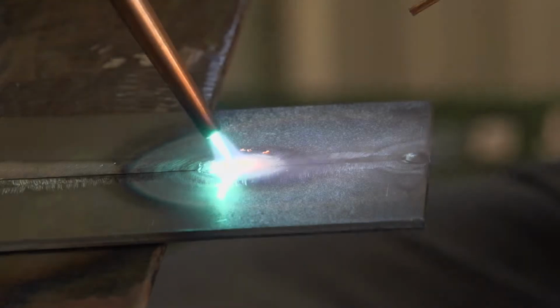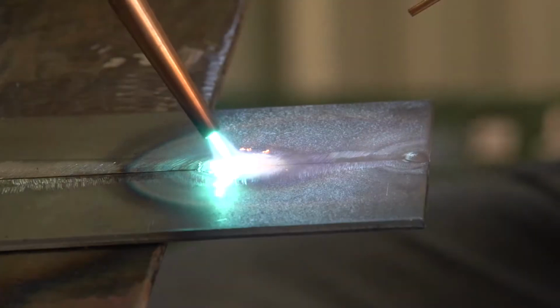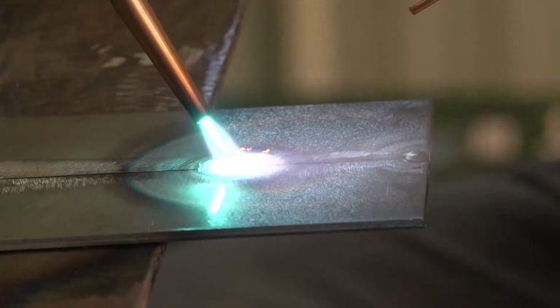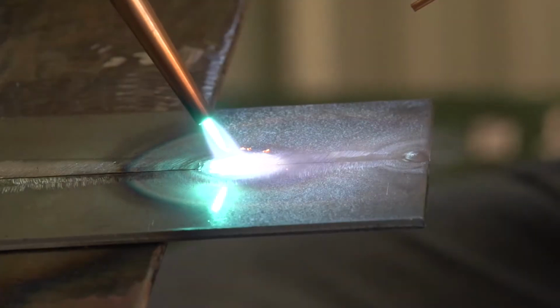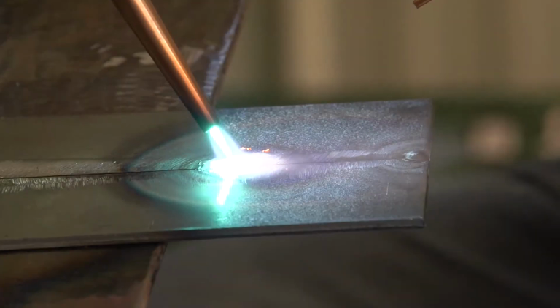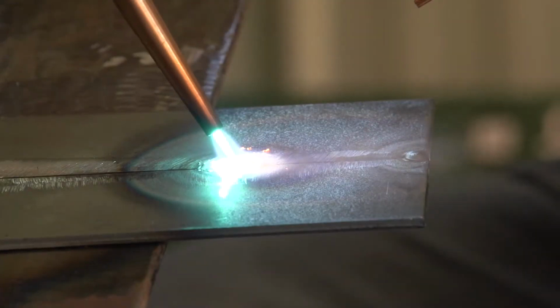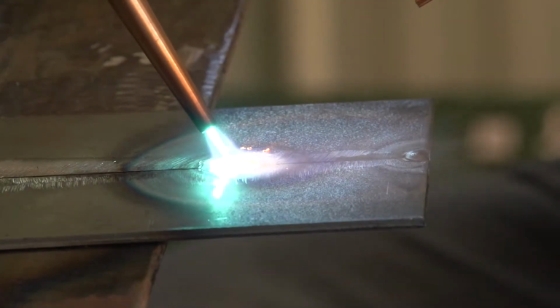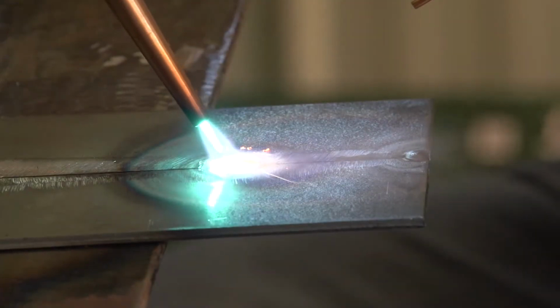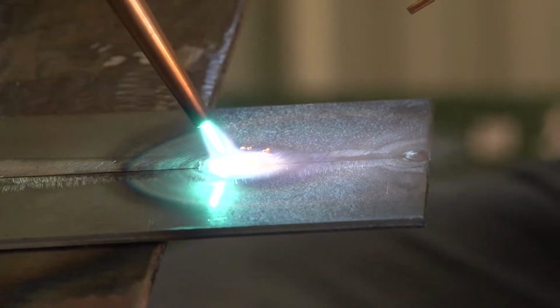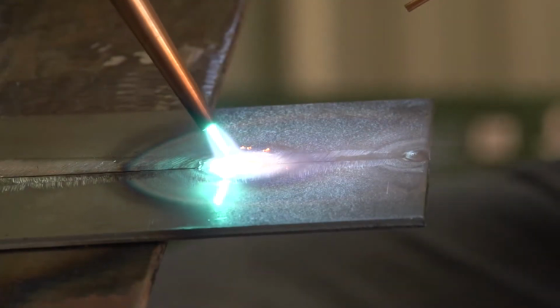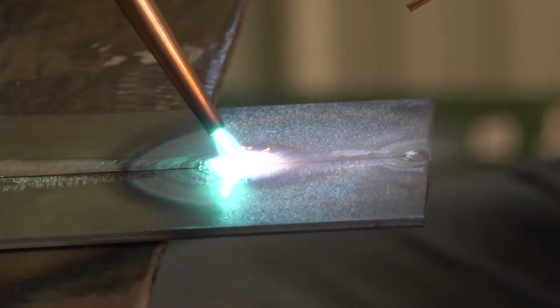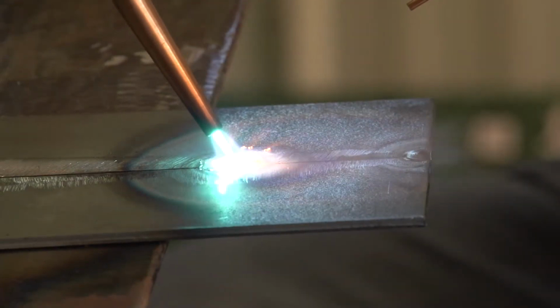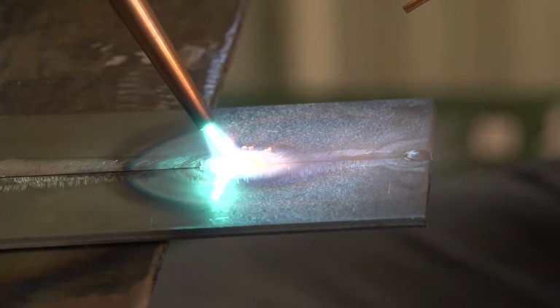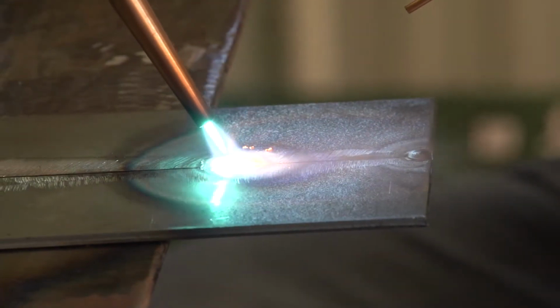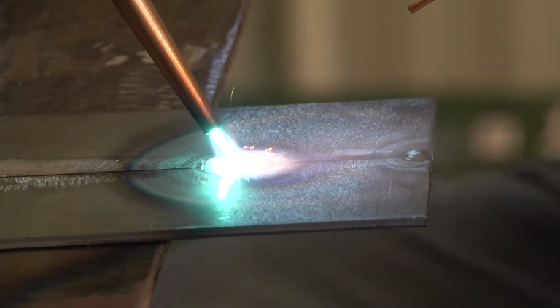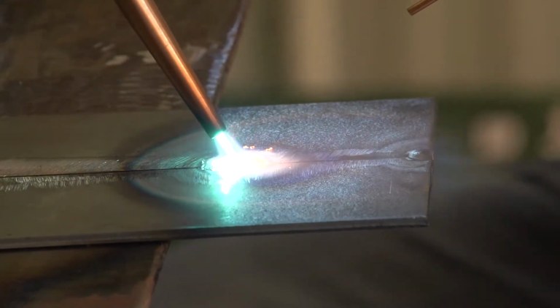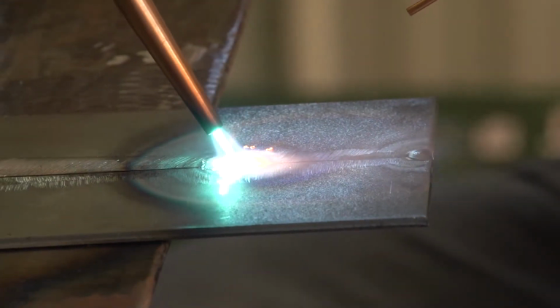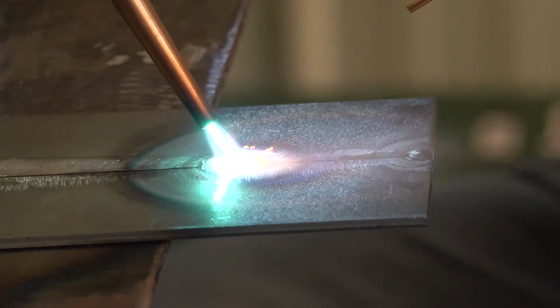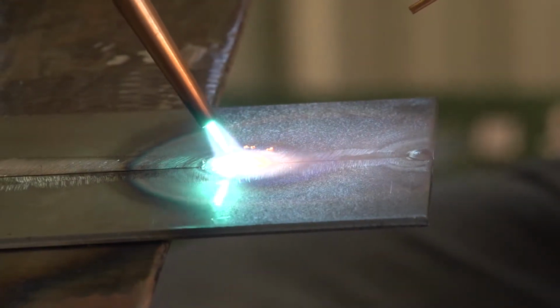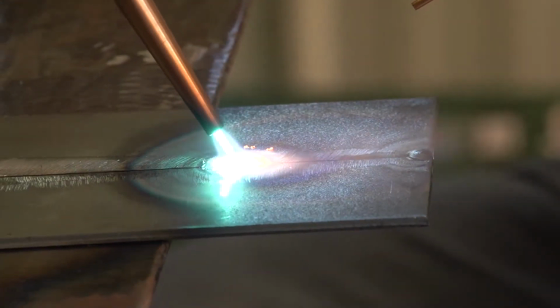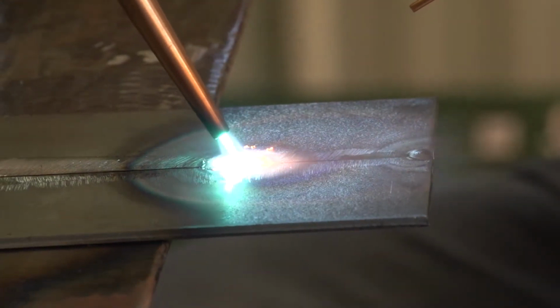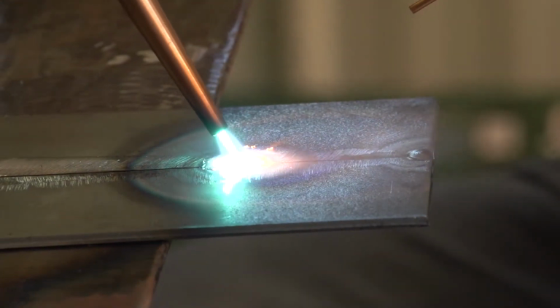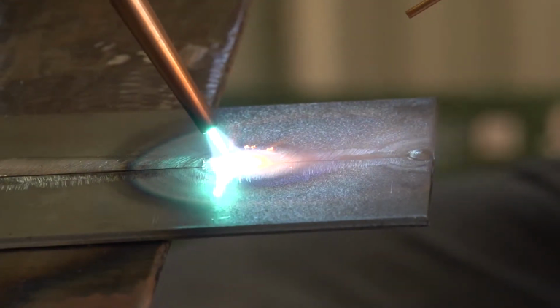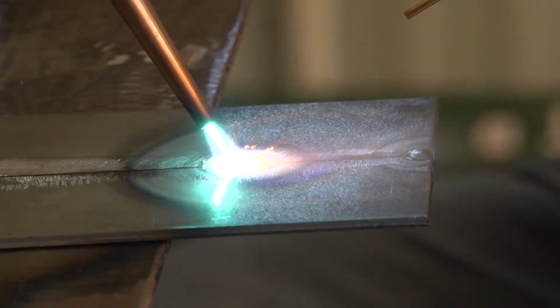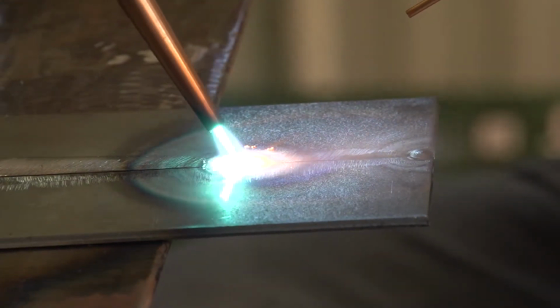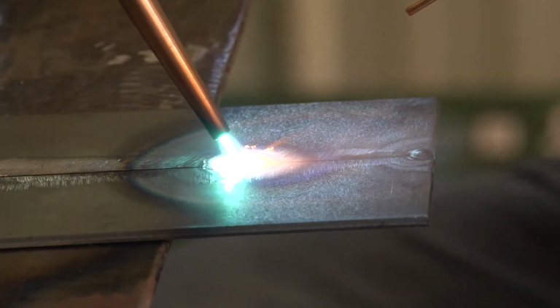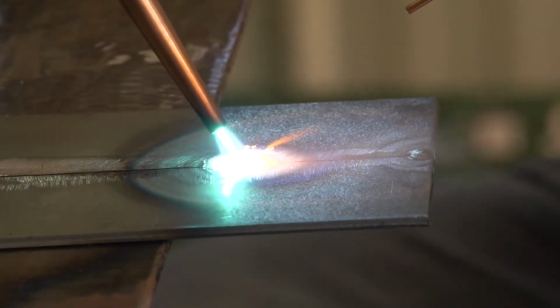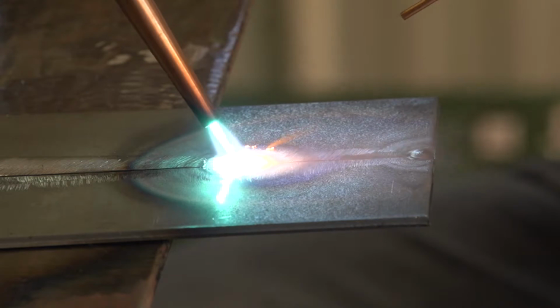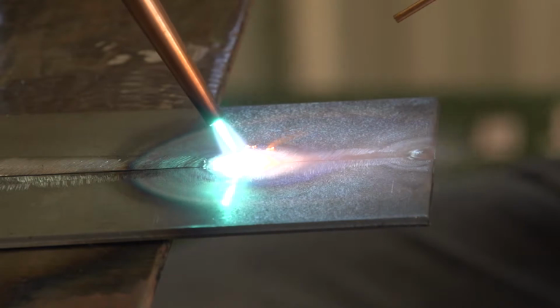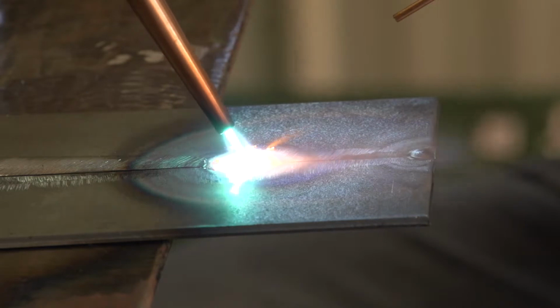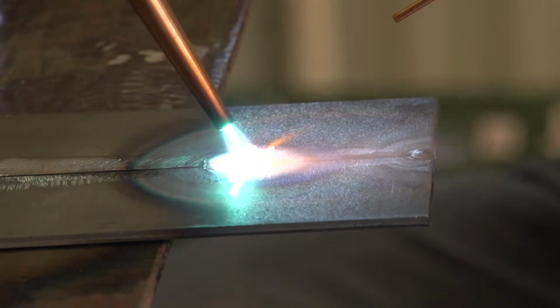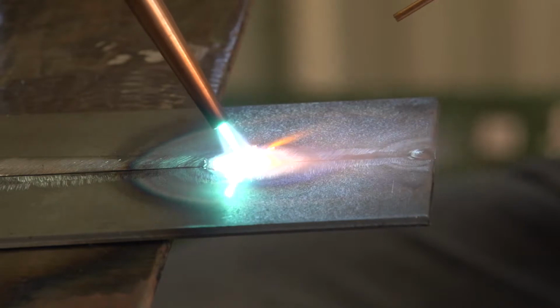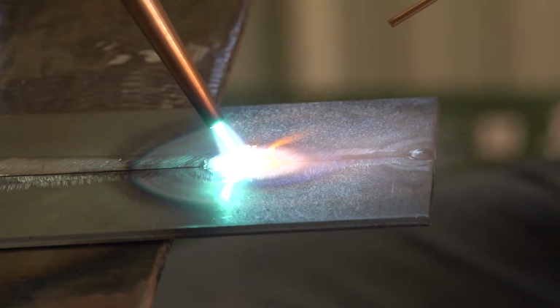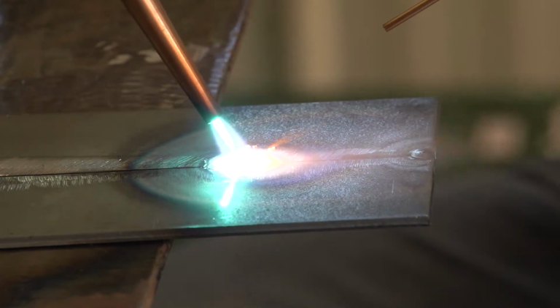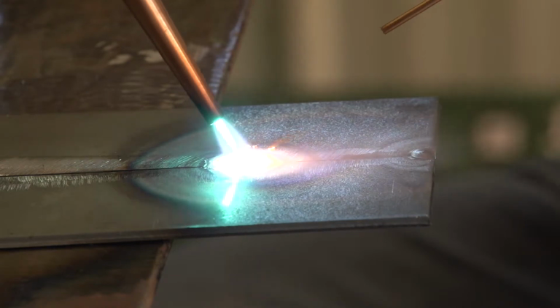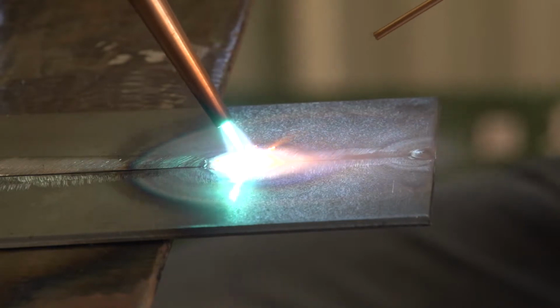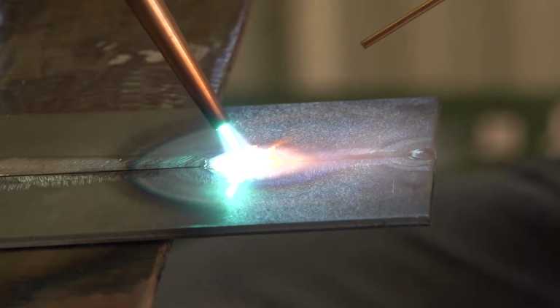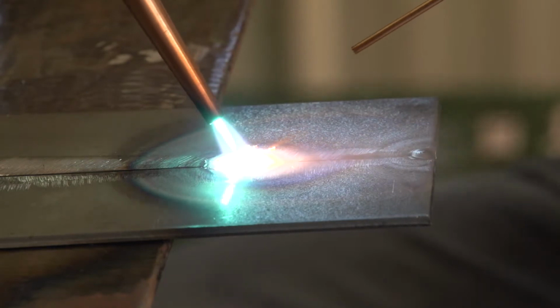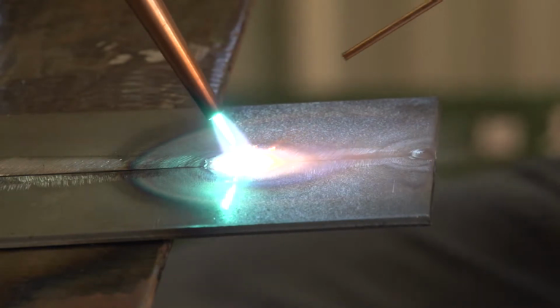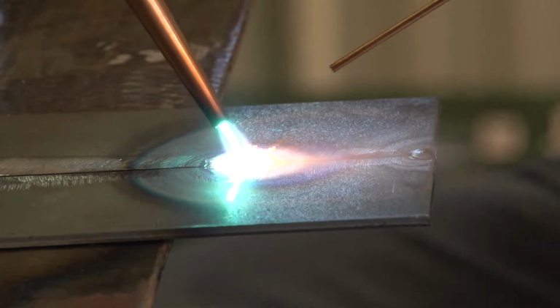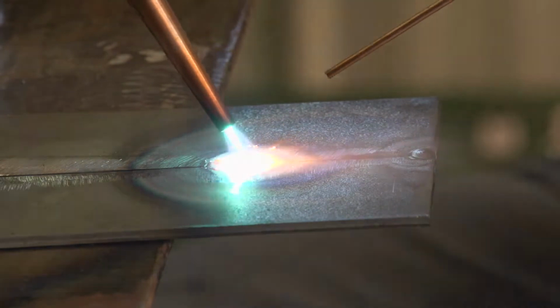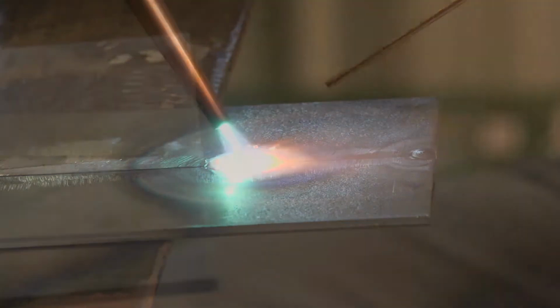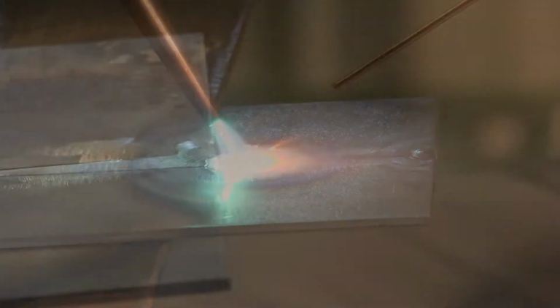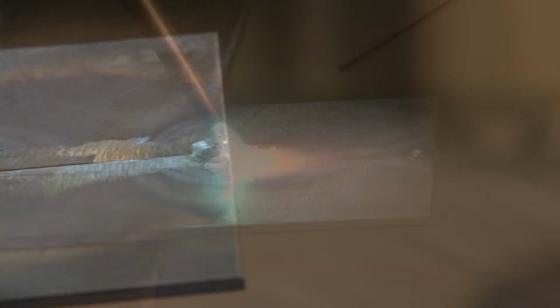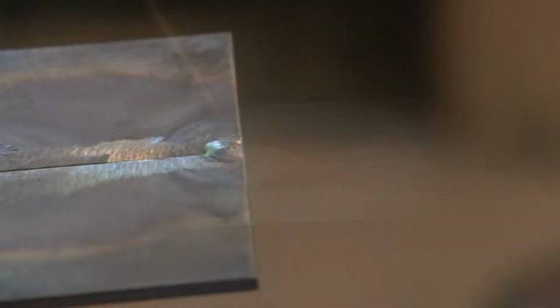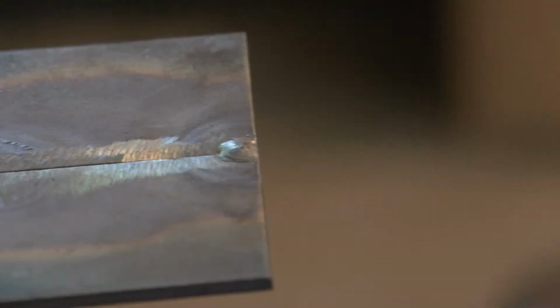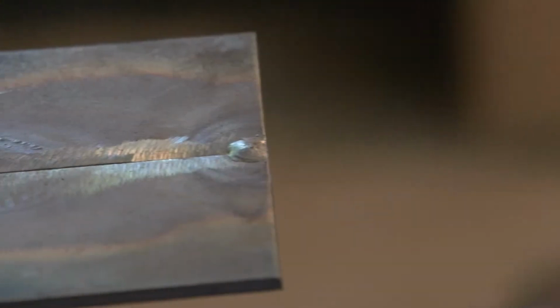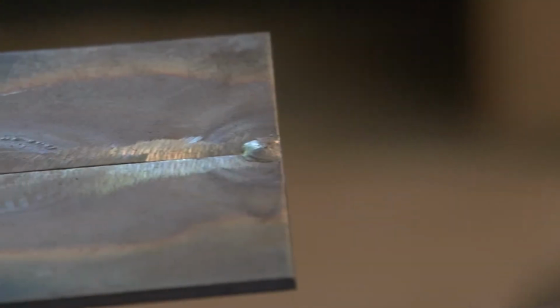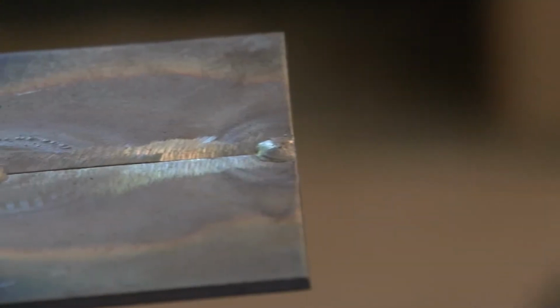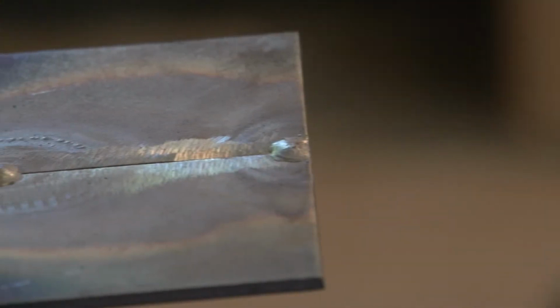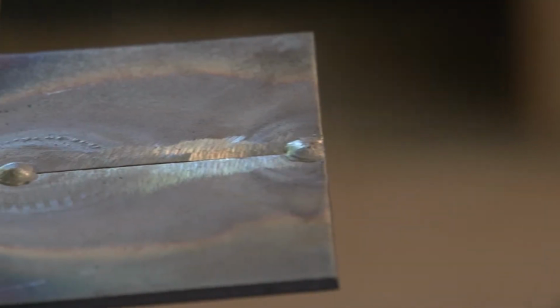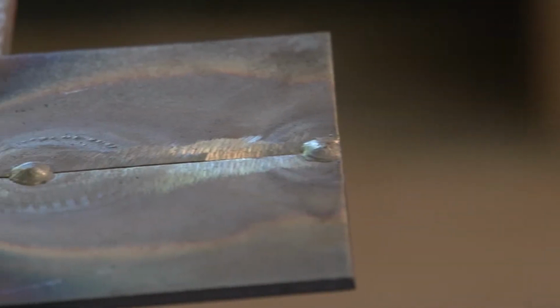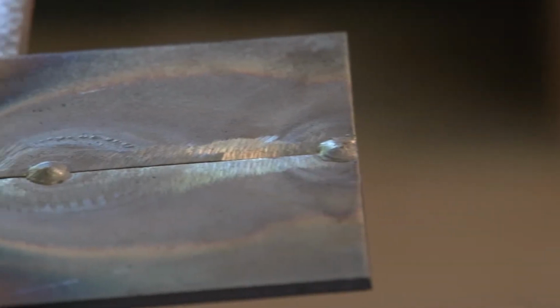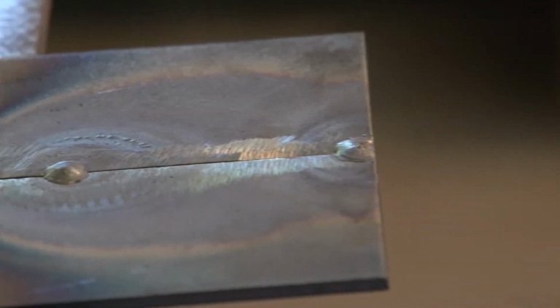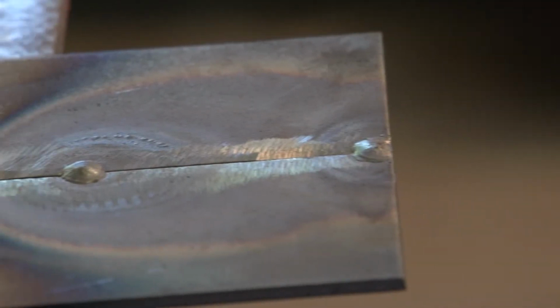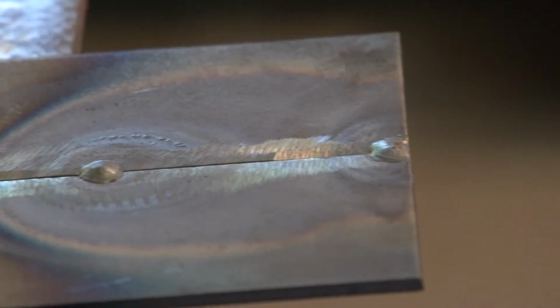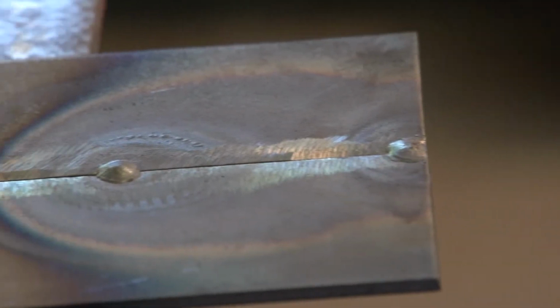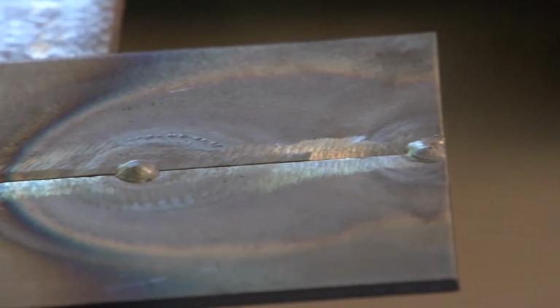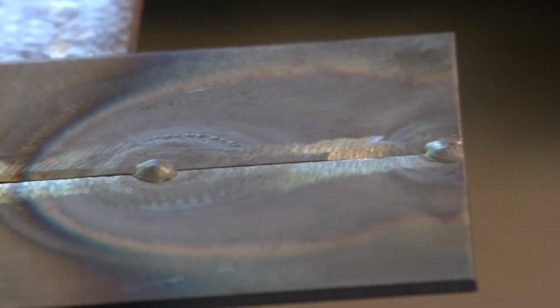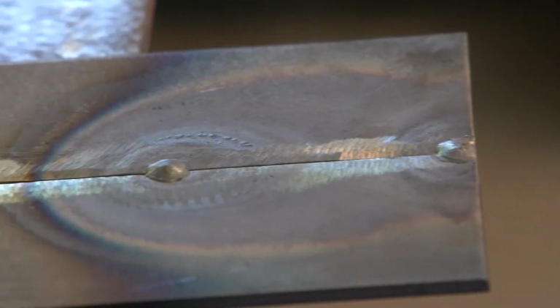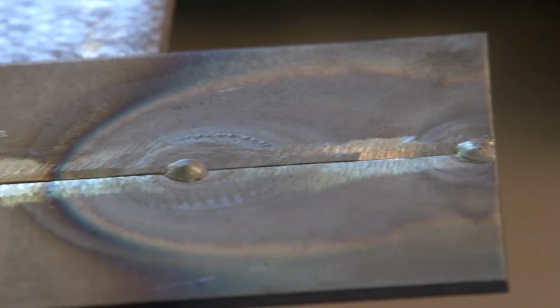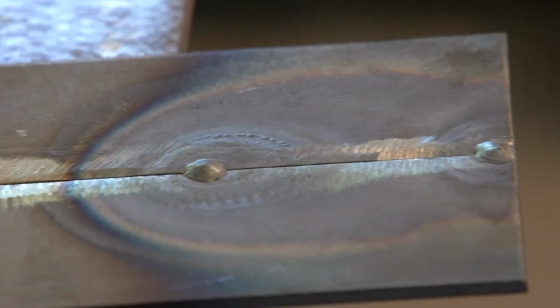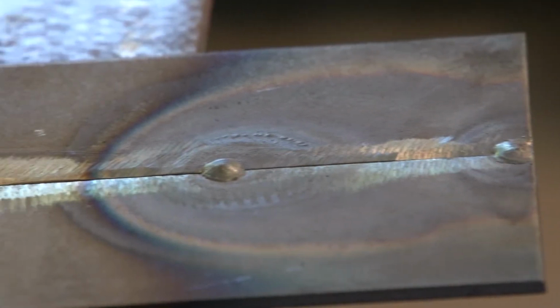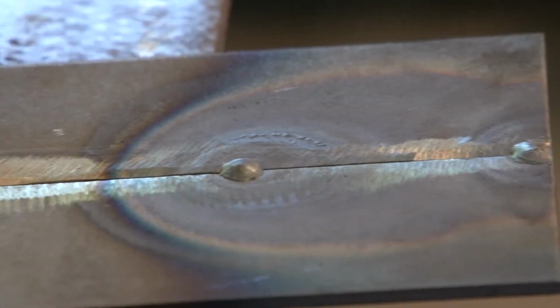Tack weld the material into position. On larger pieces, place tack welds every few inches to reduce warping.